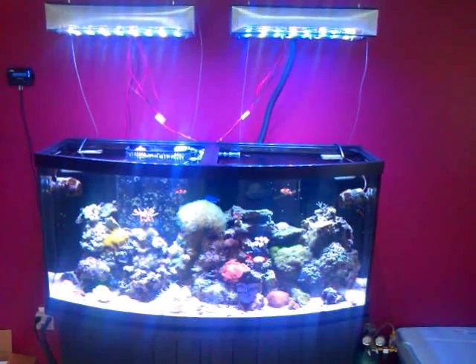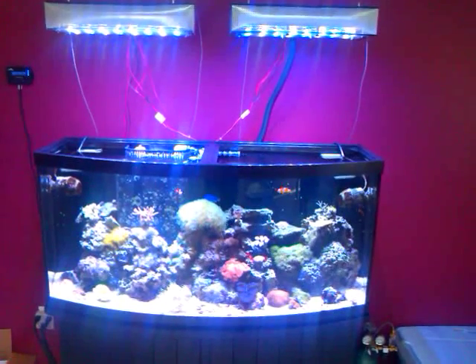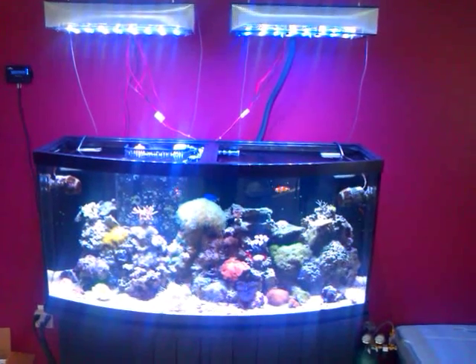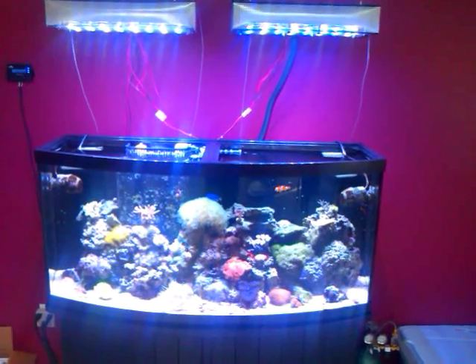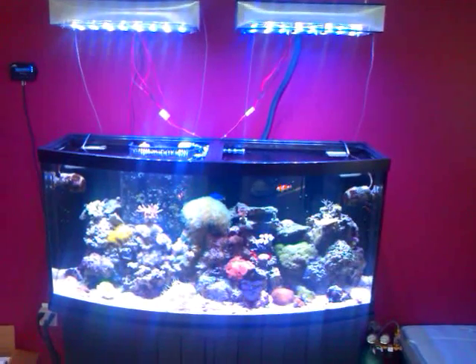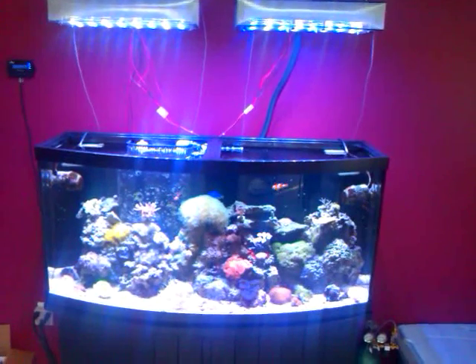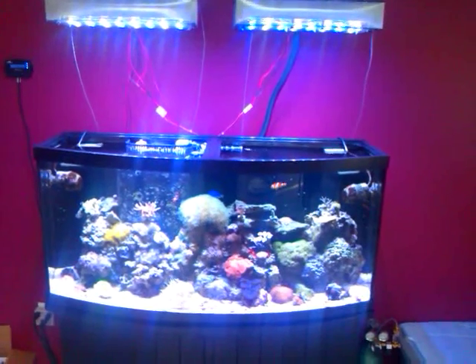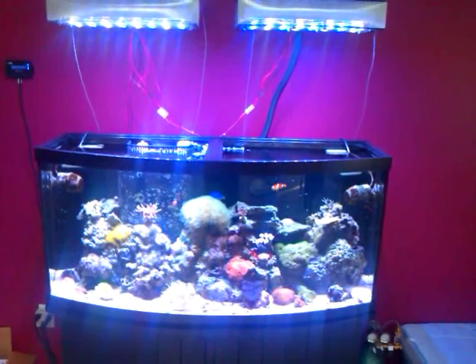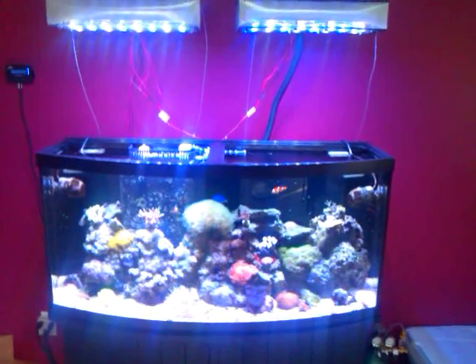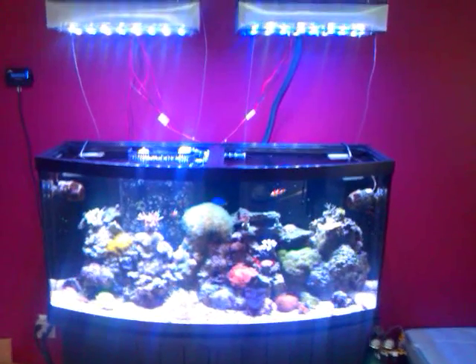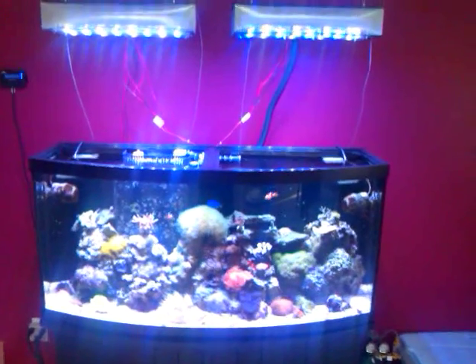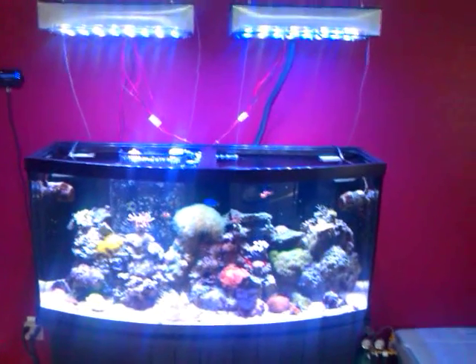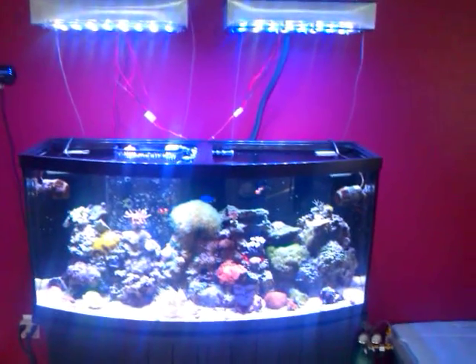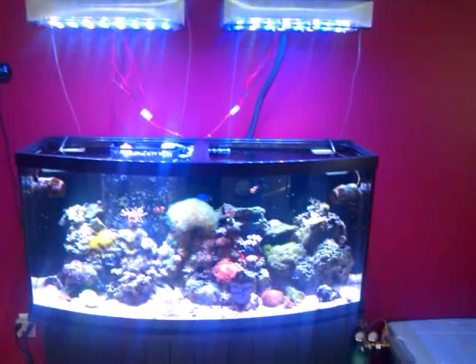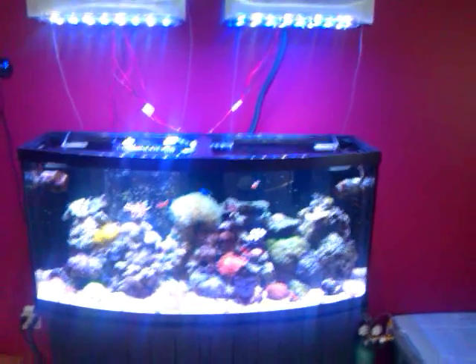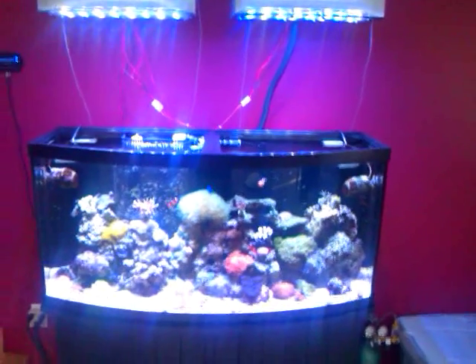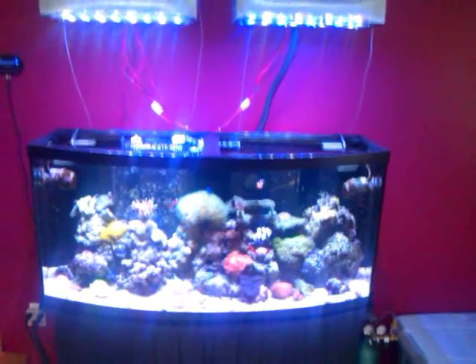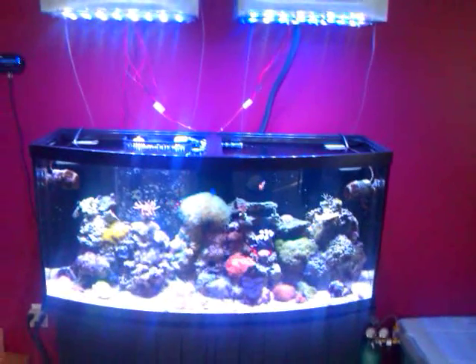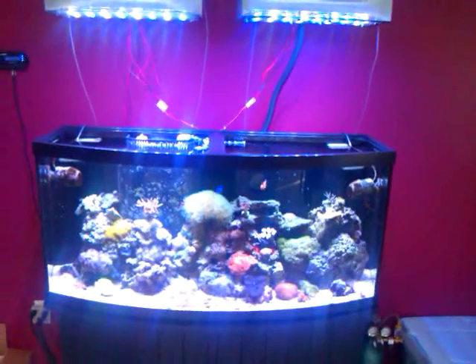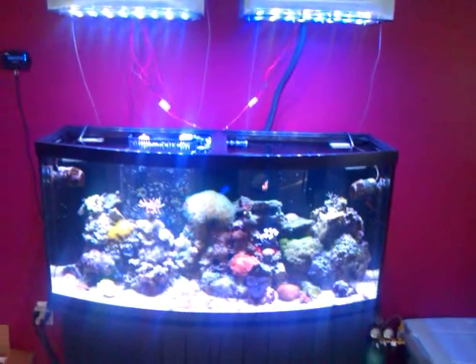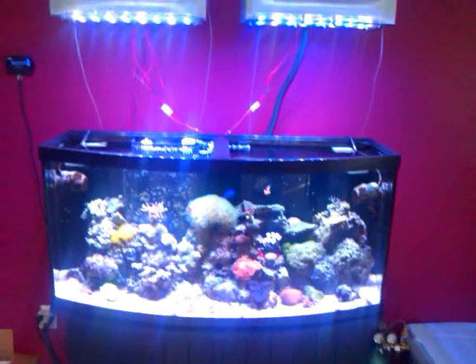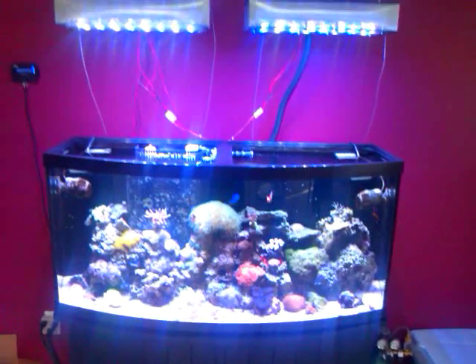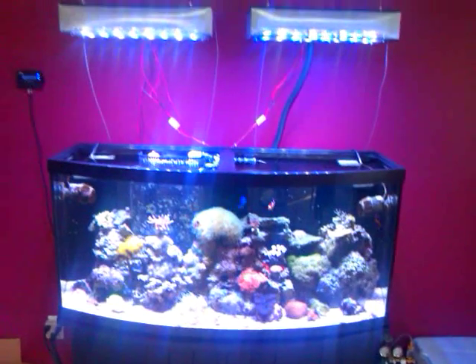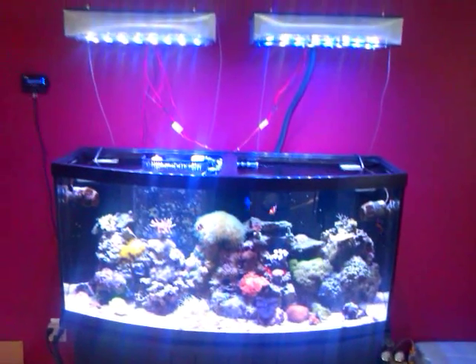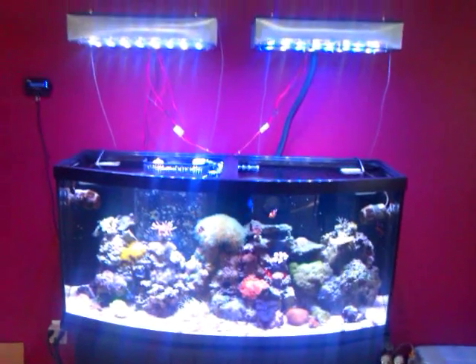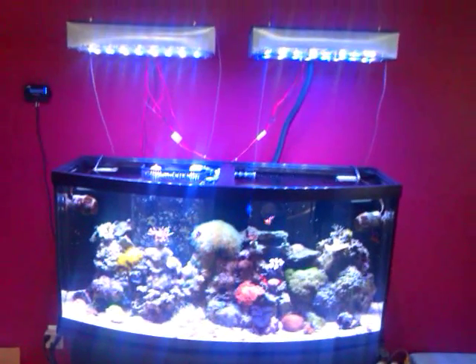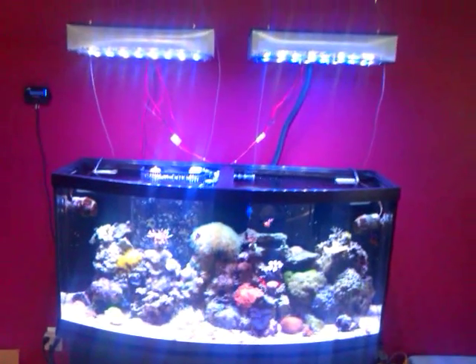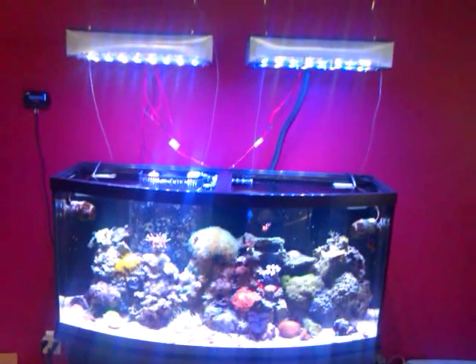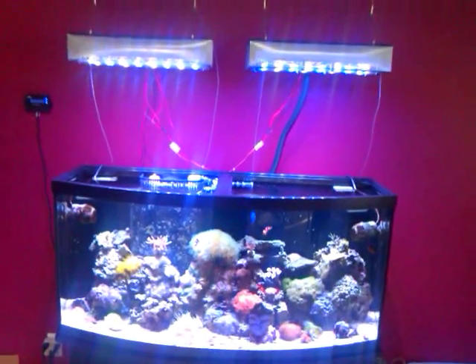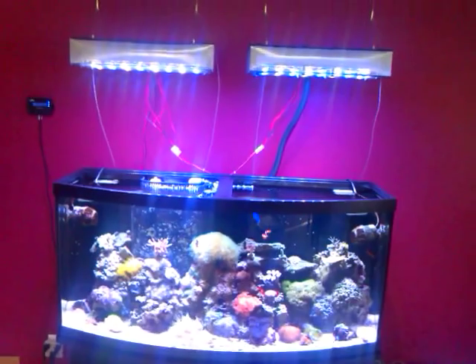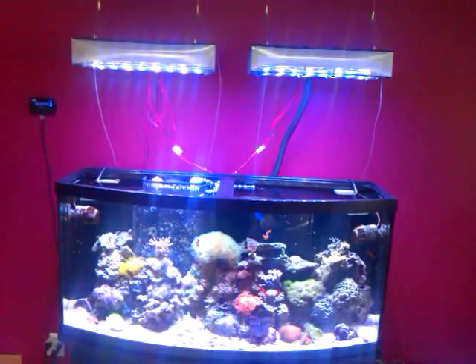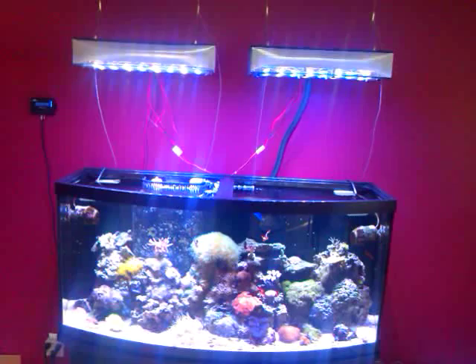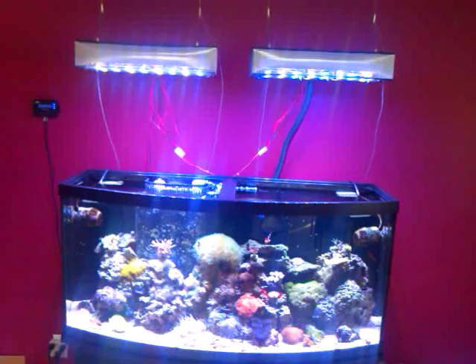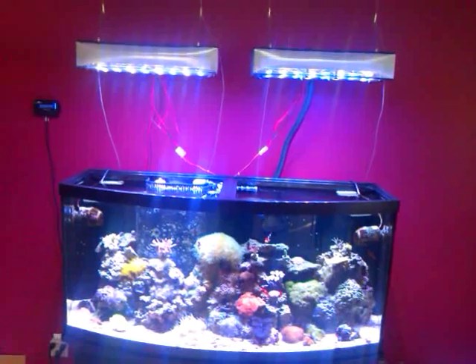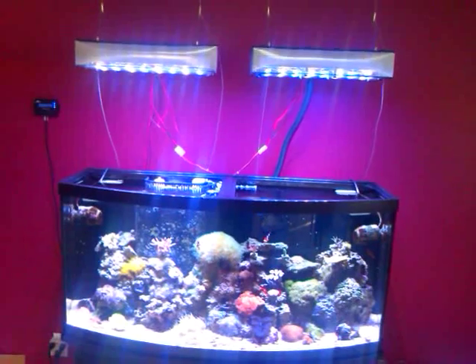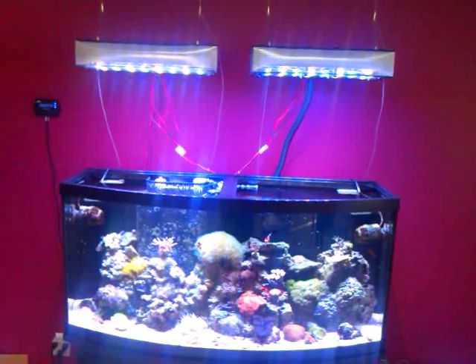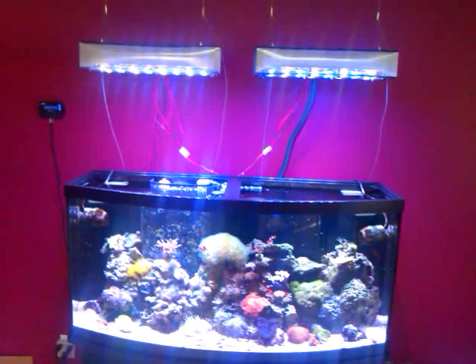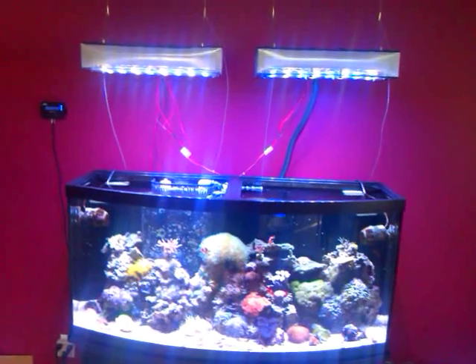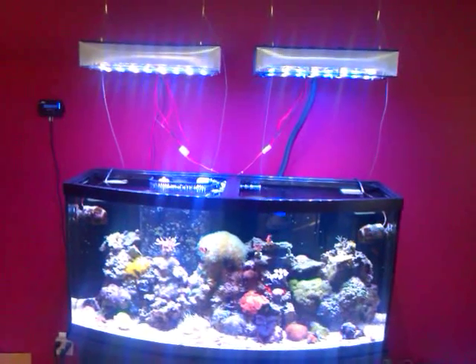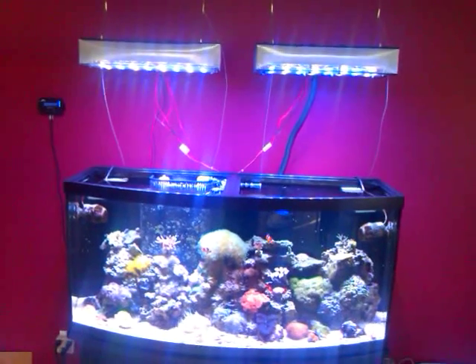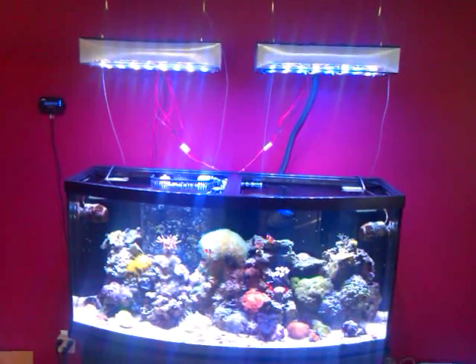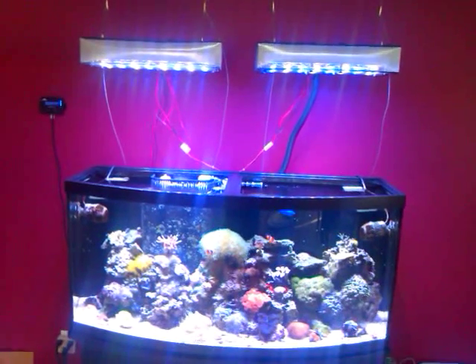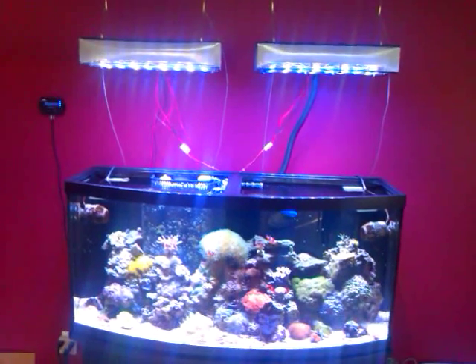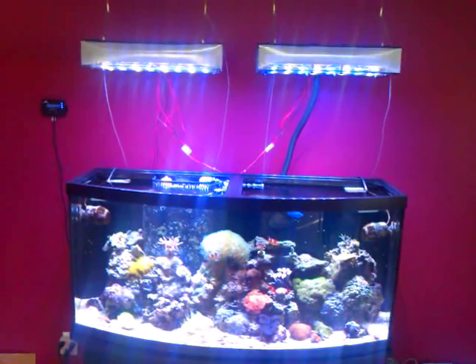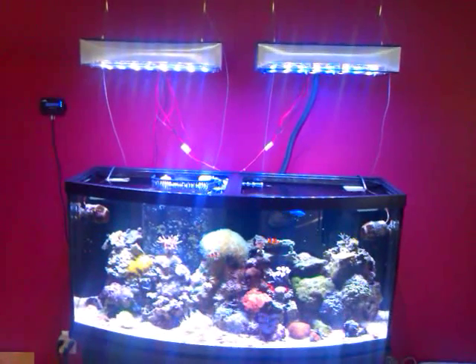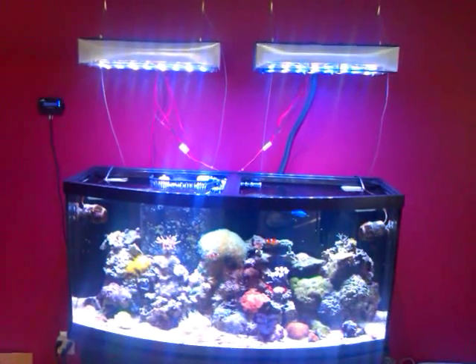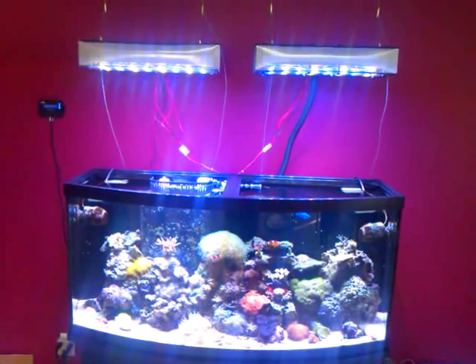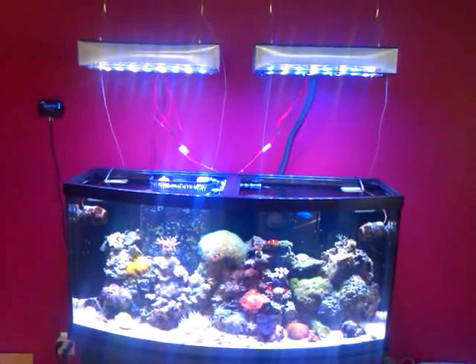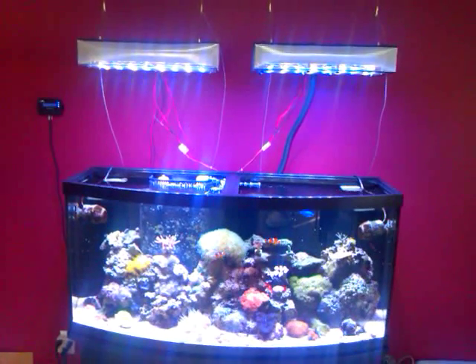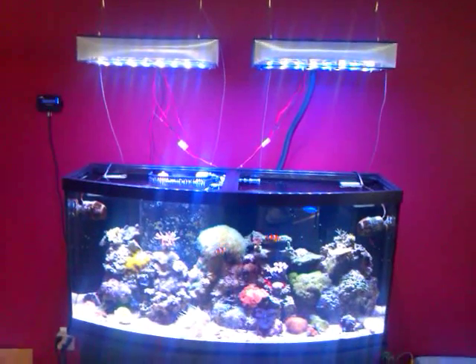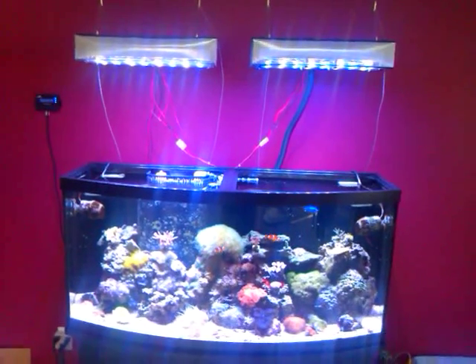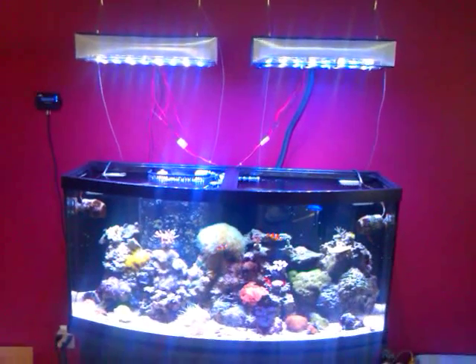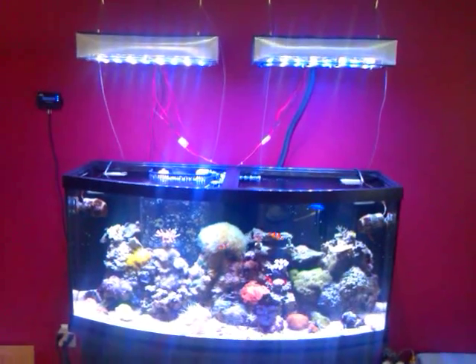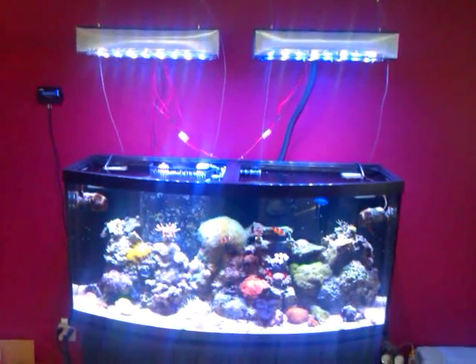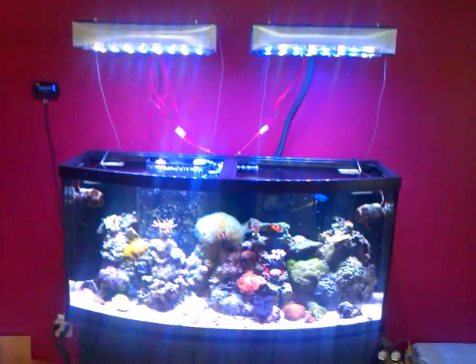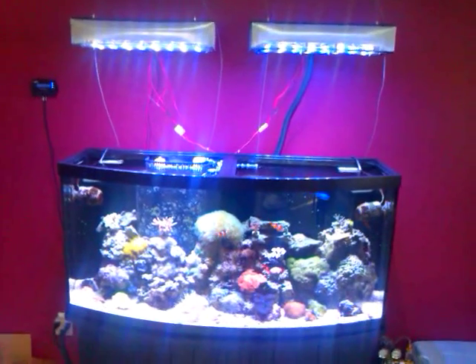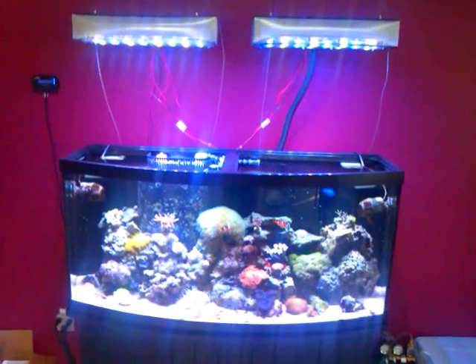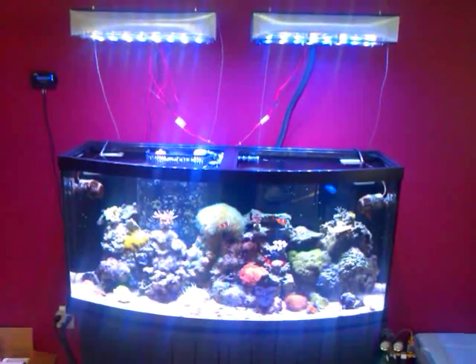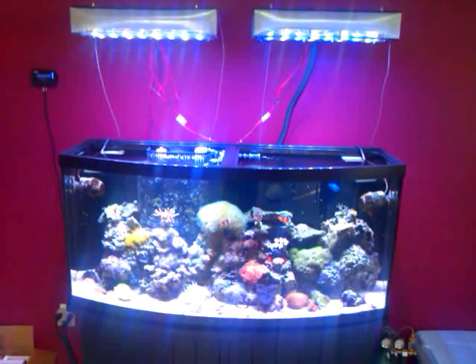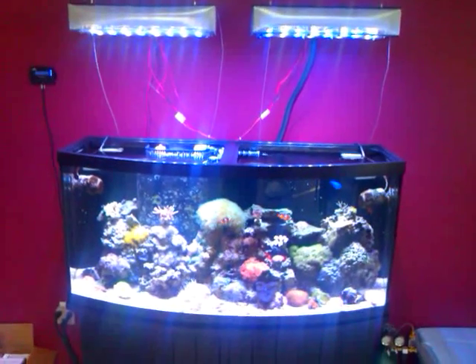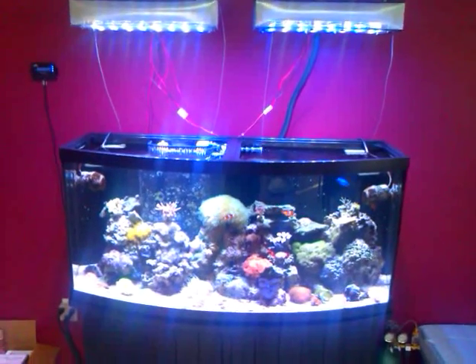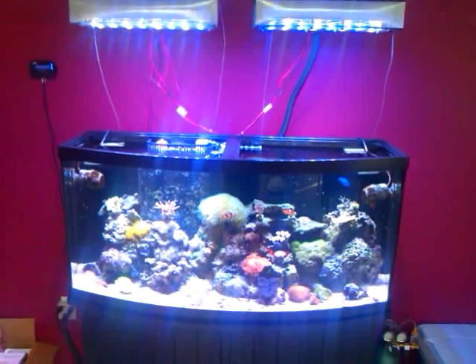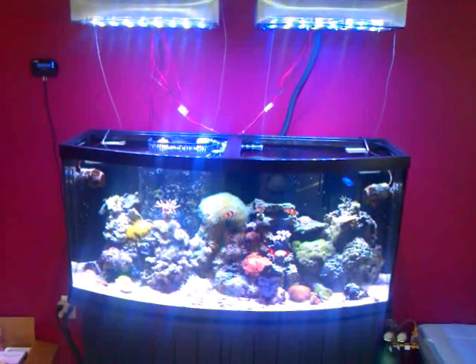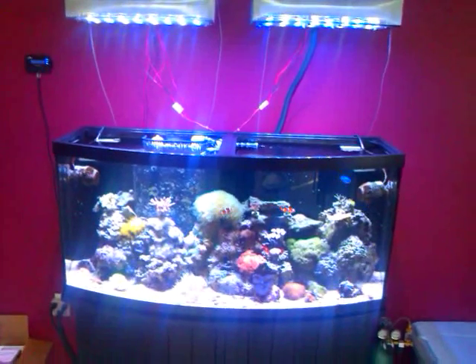Hey YouTube, finally got the lights hooked up. I know it's been forever, but work has been ridiculous.